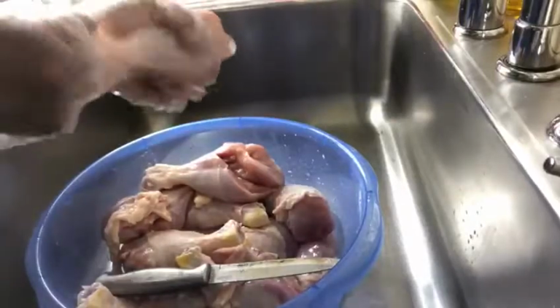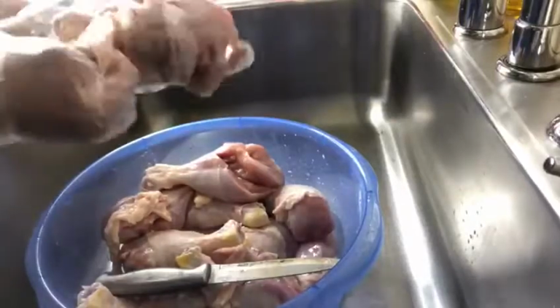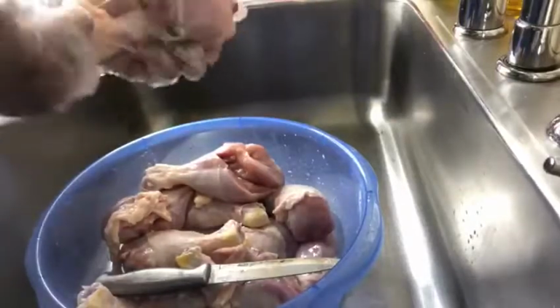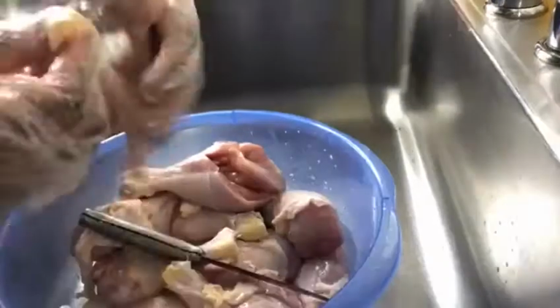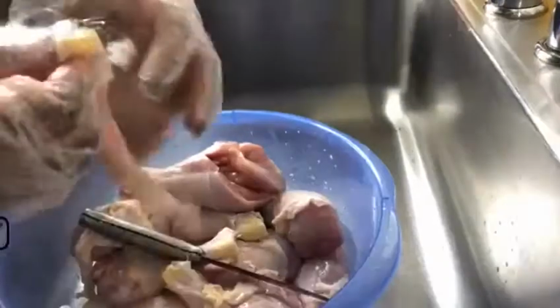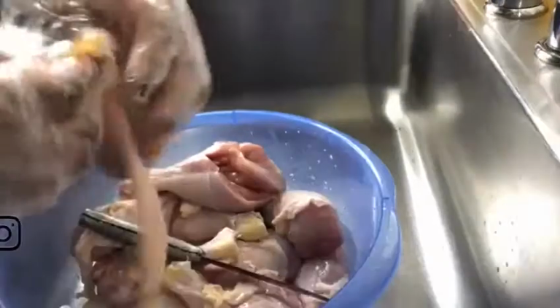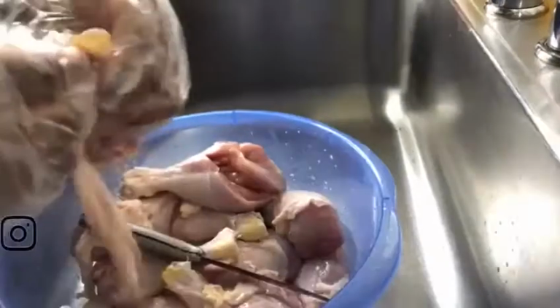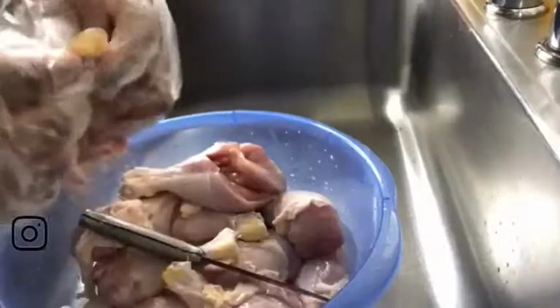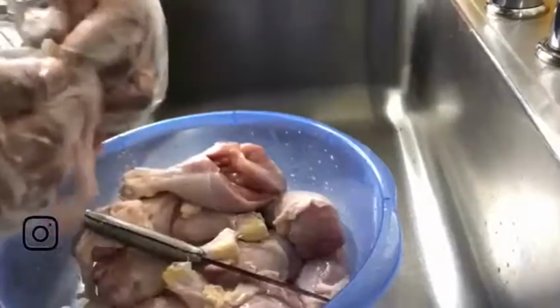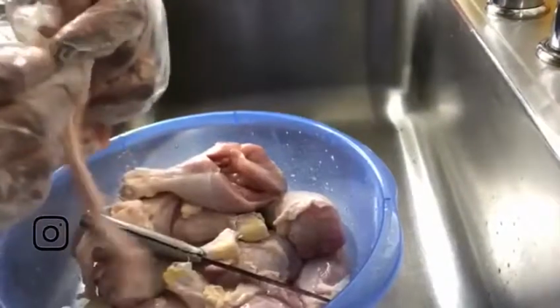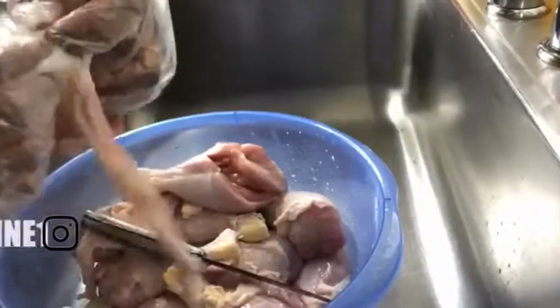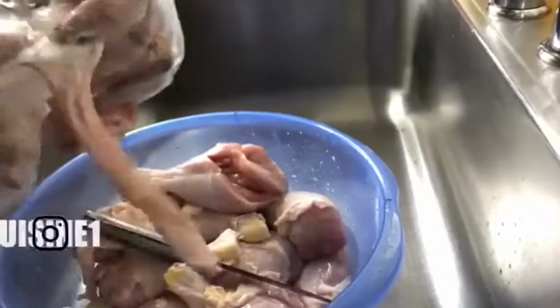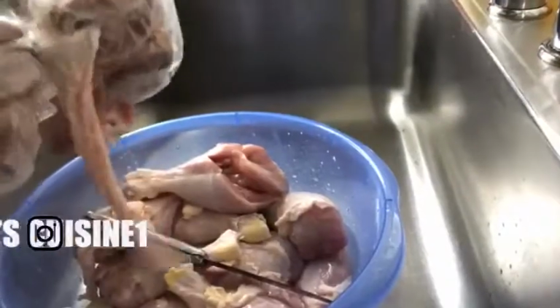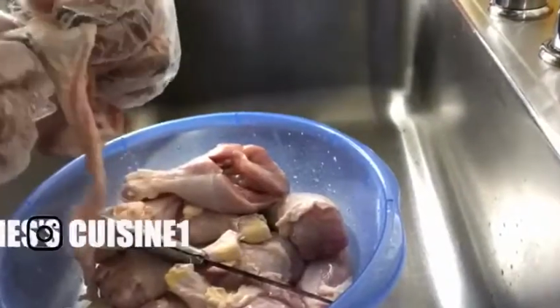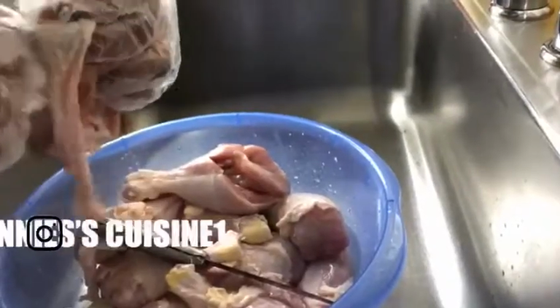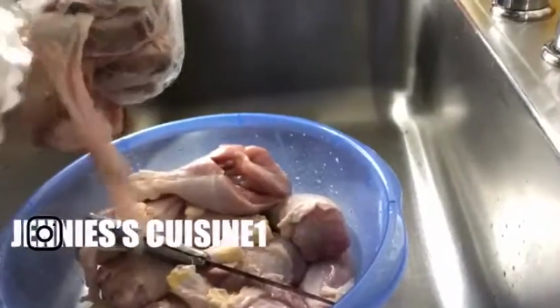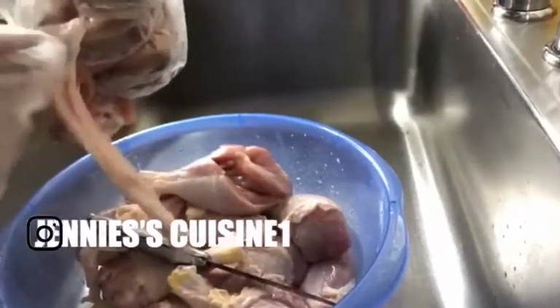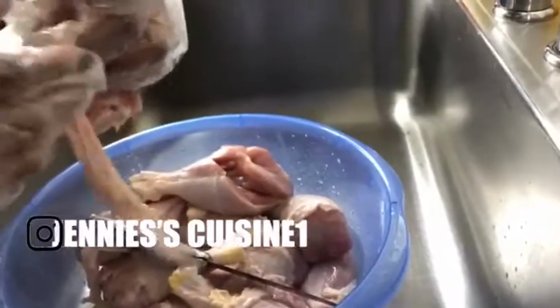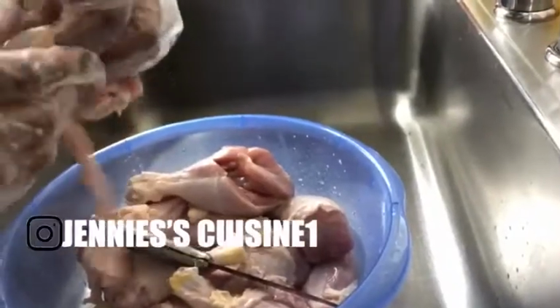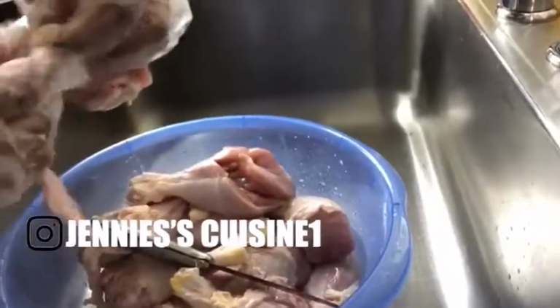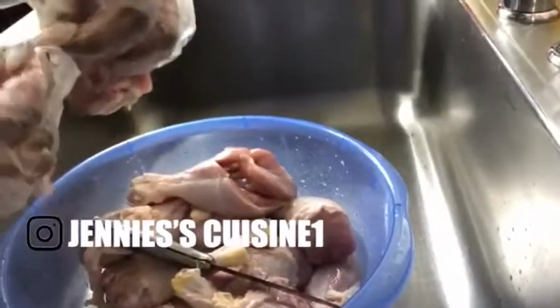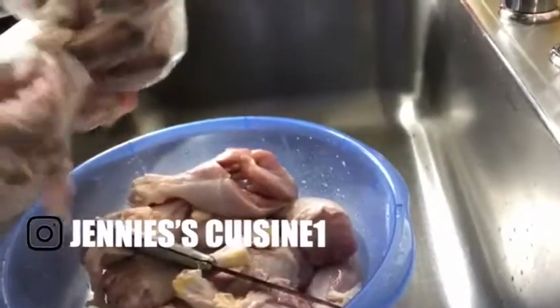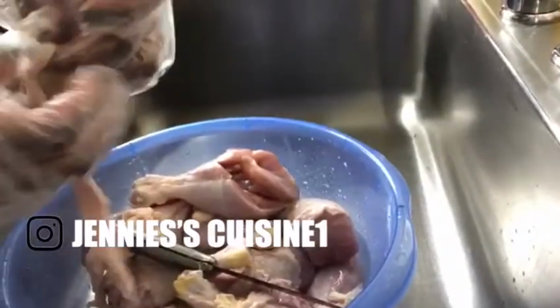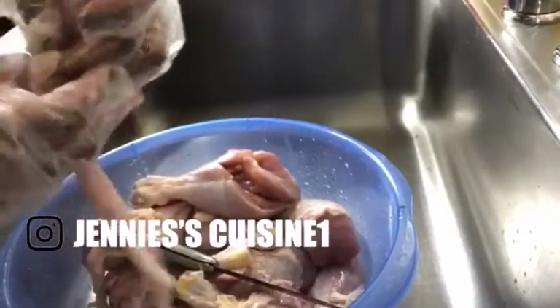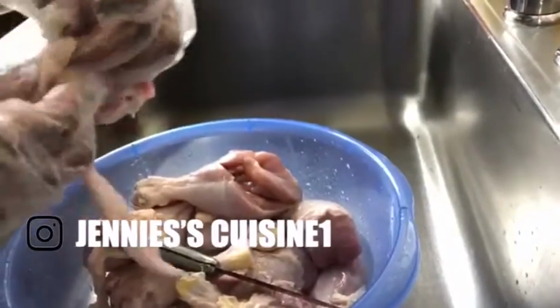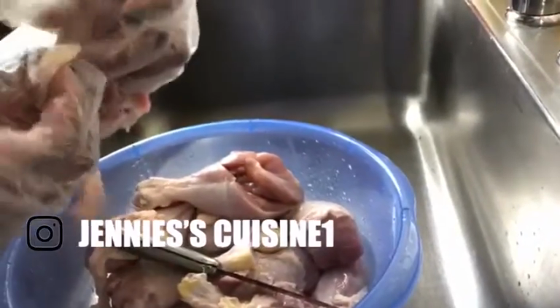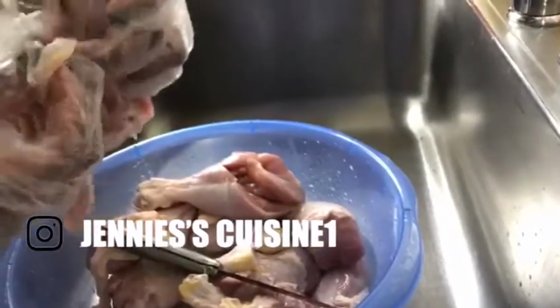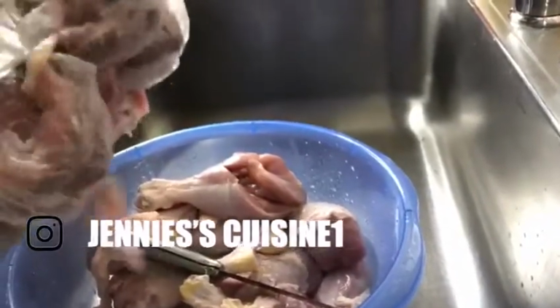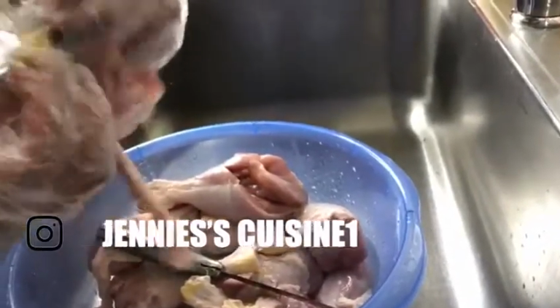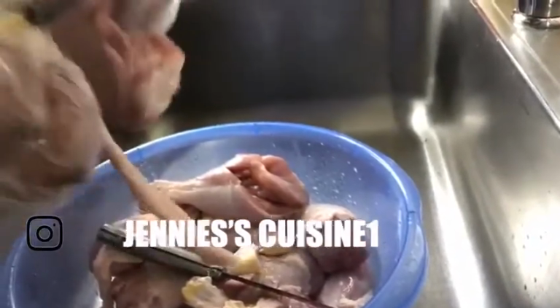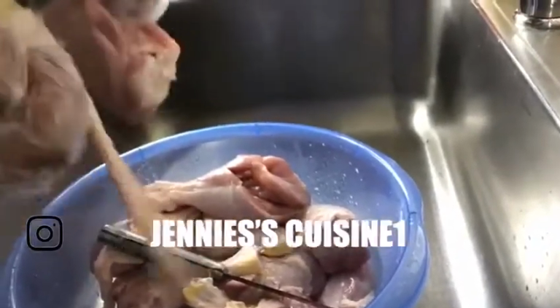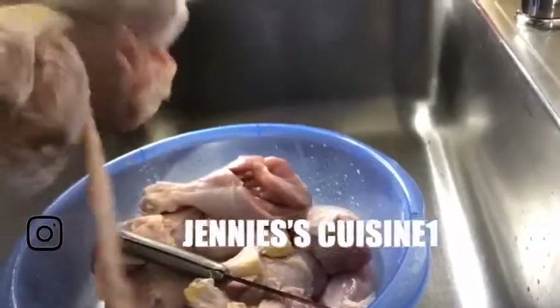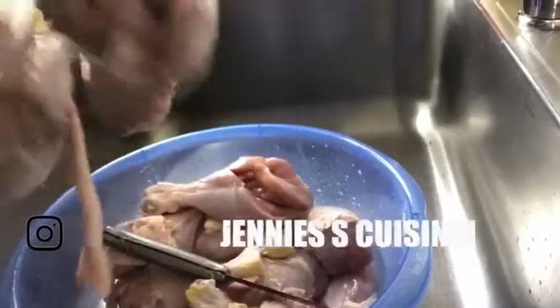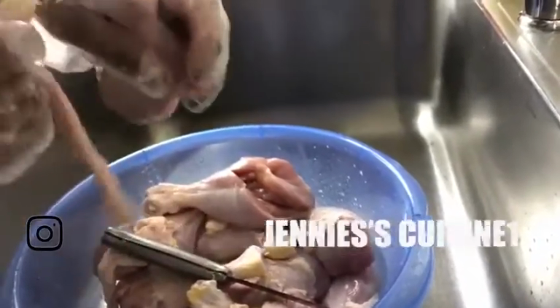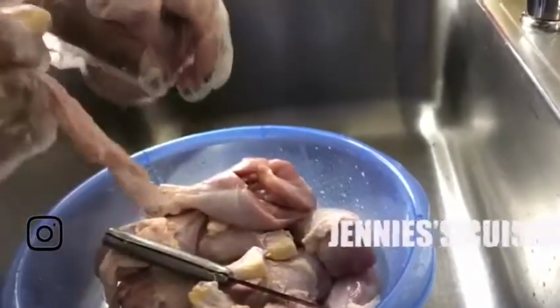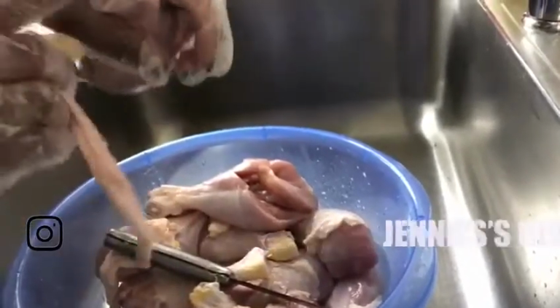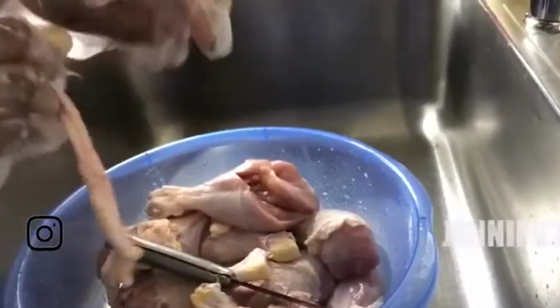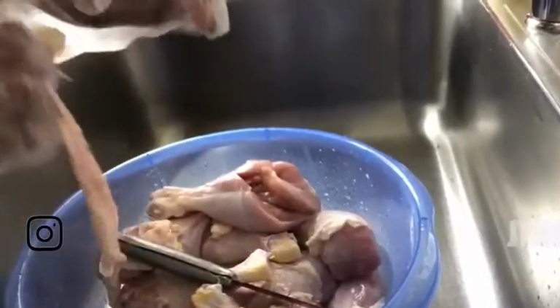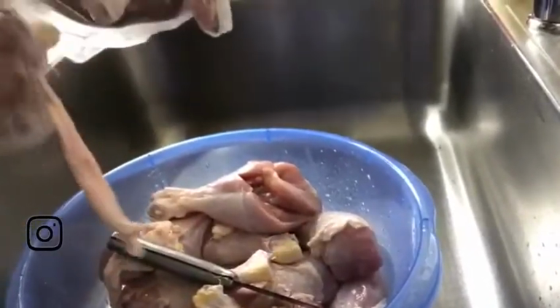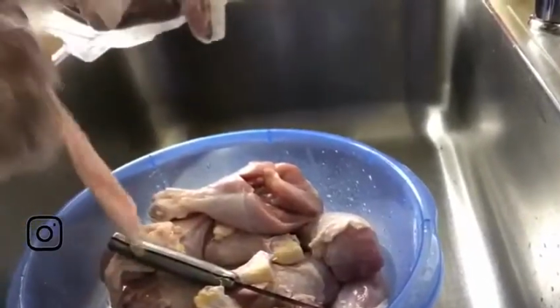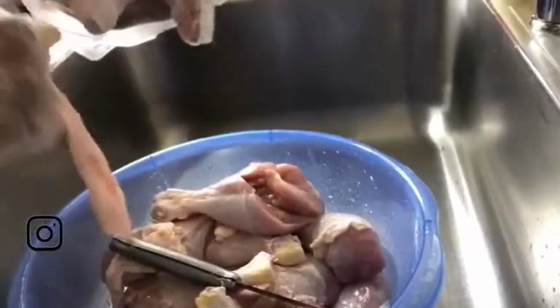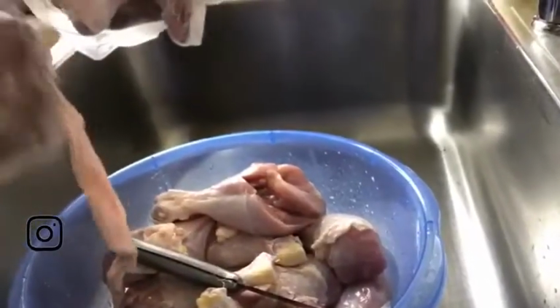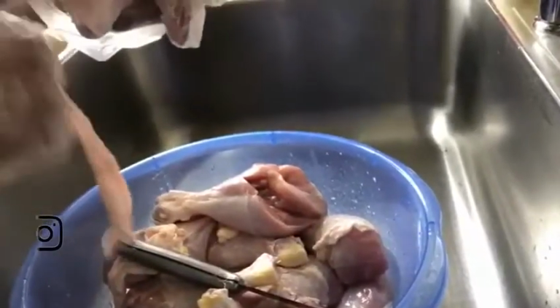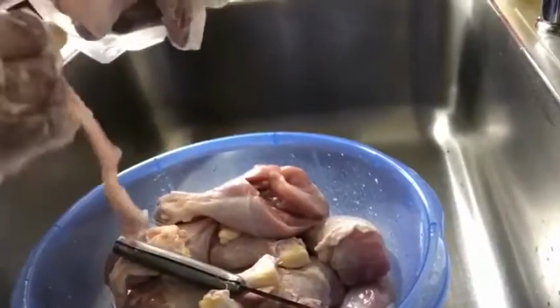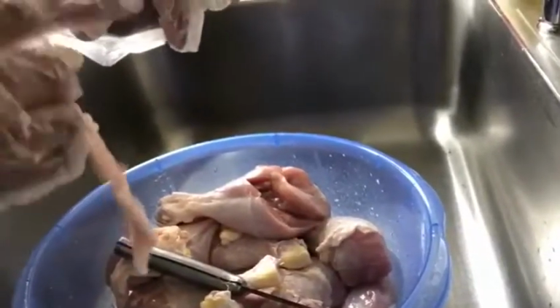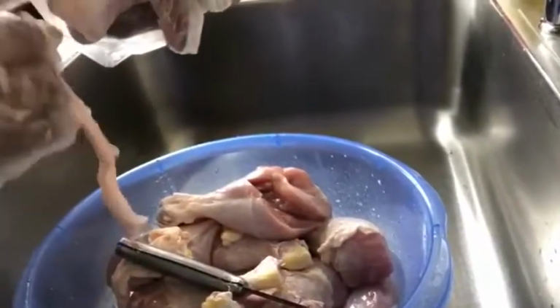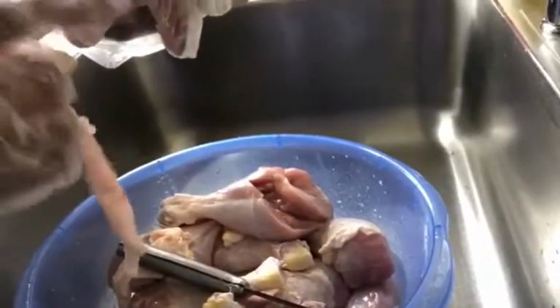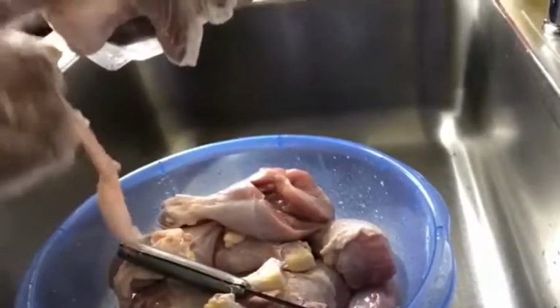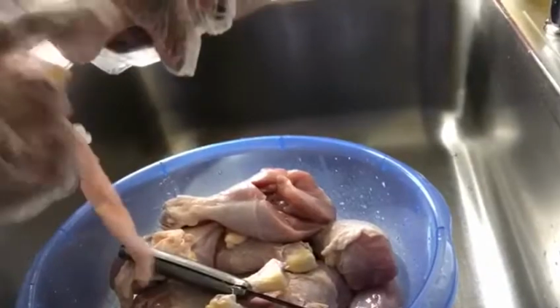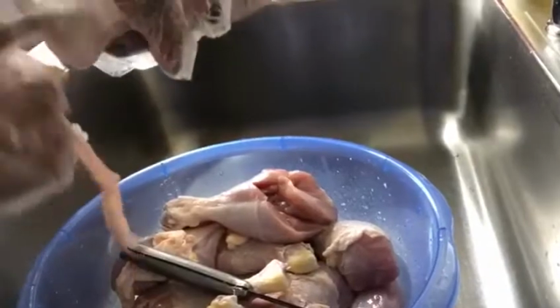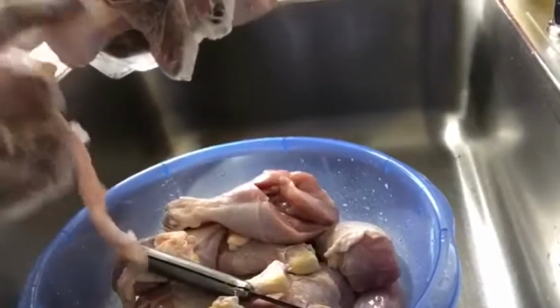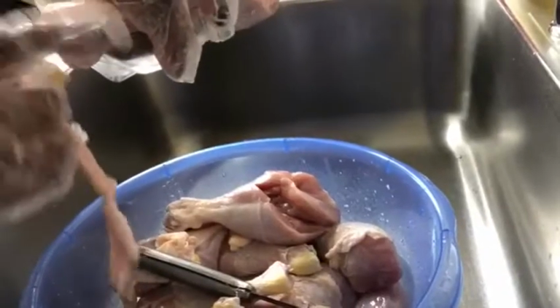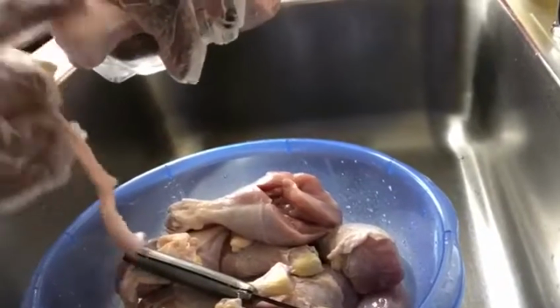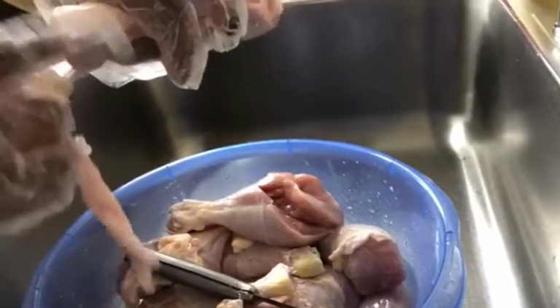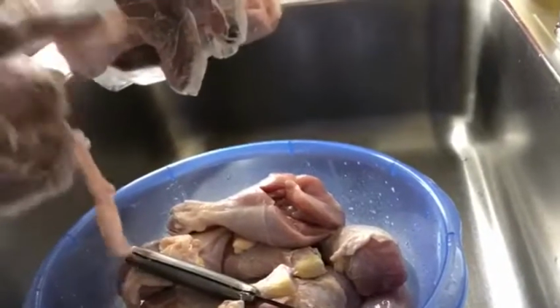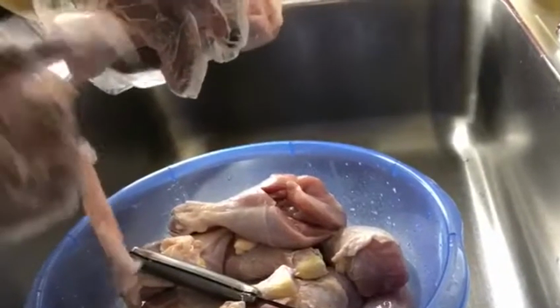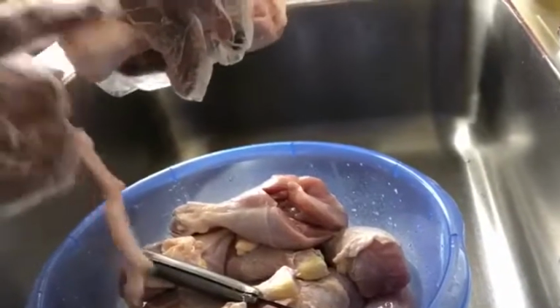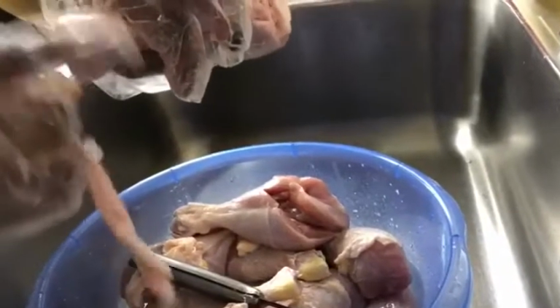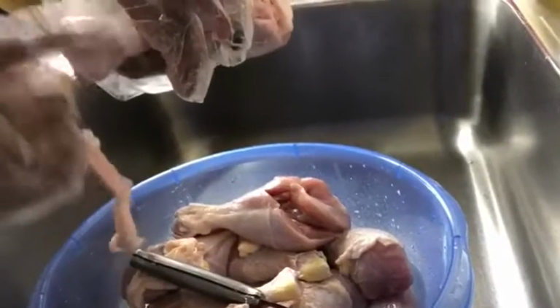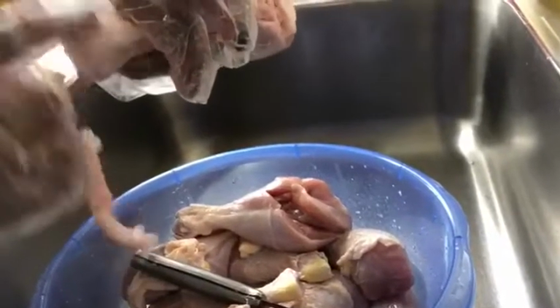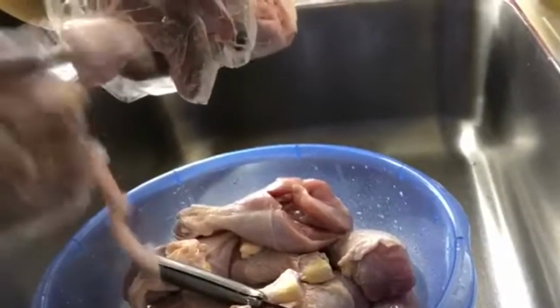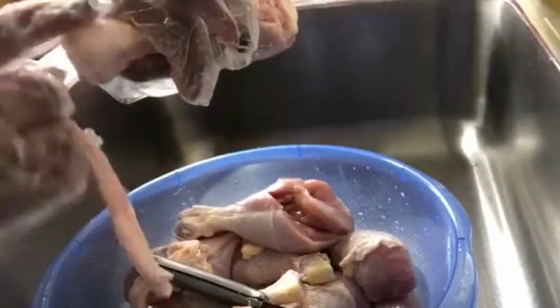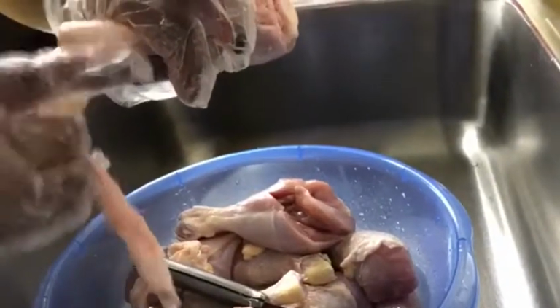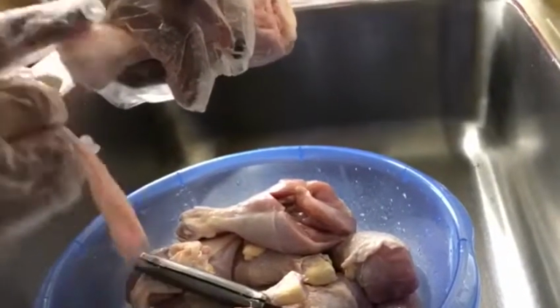You can see the skin comes out with the yellow part on top, because you don't want to eat that.